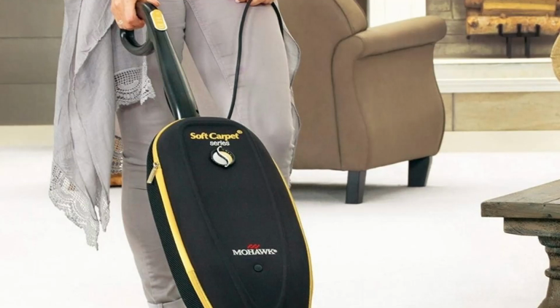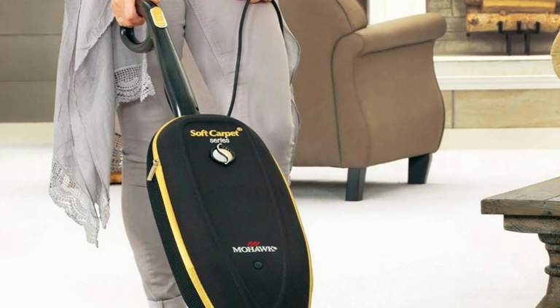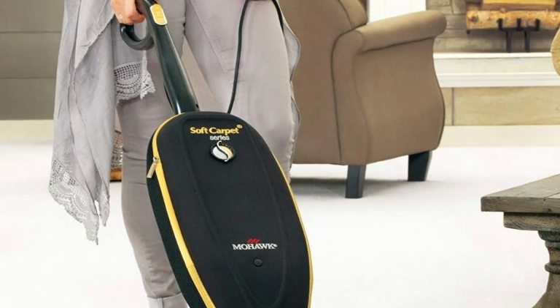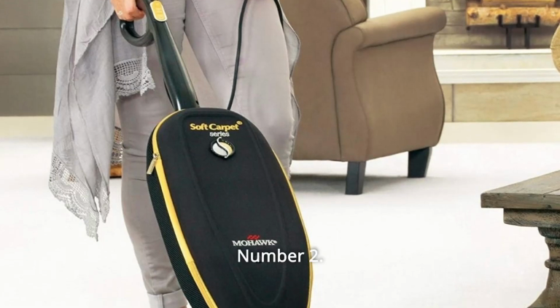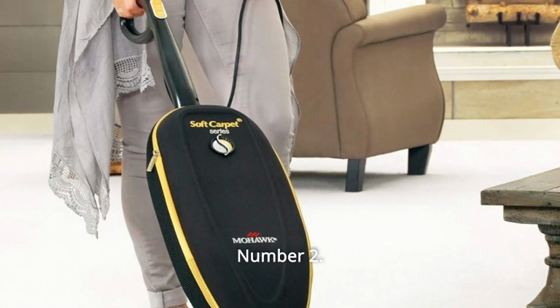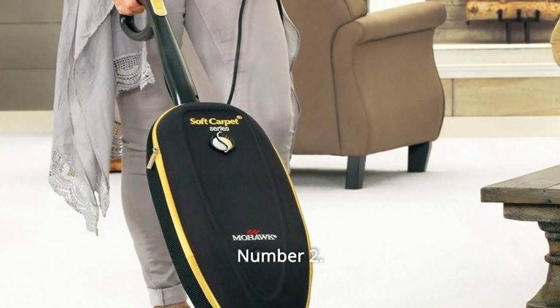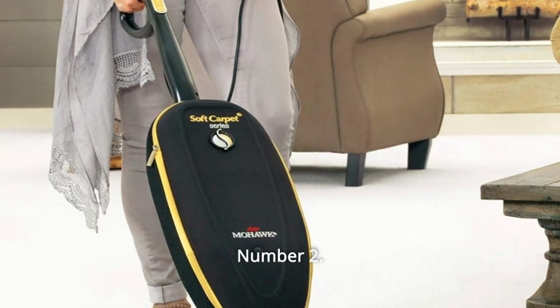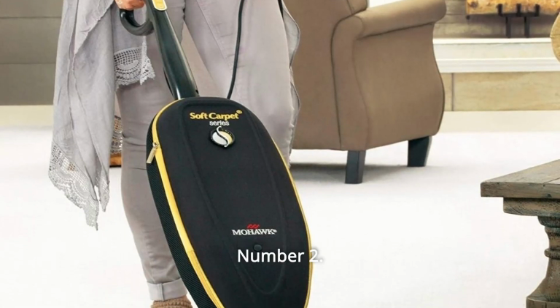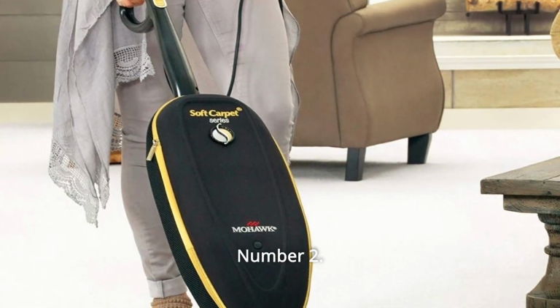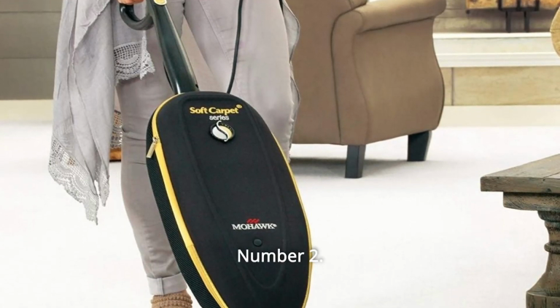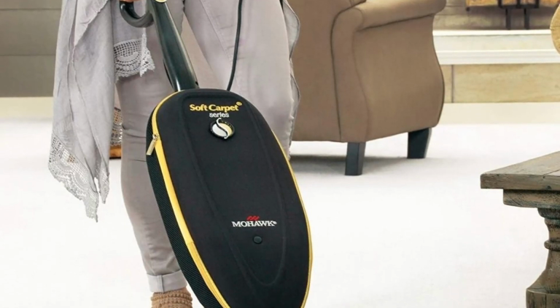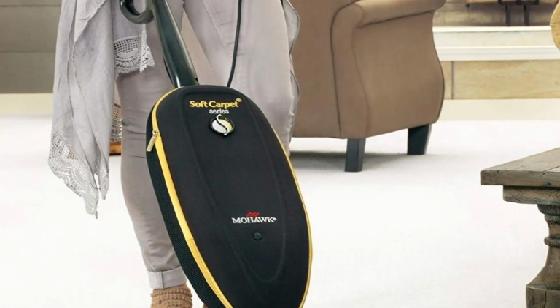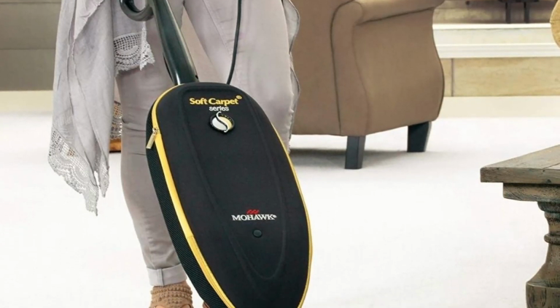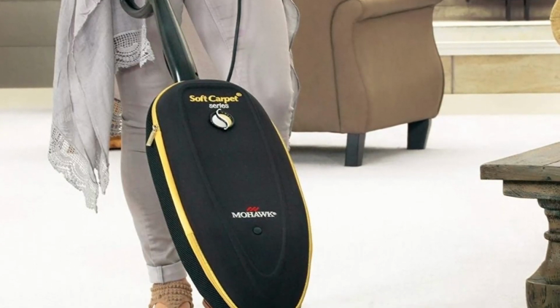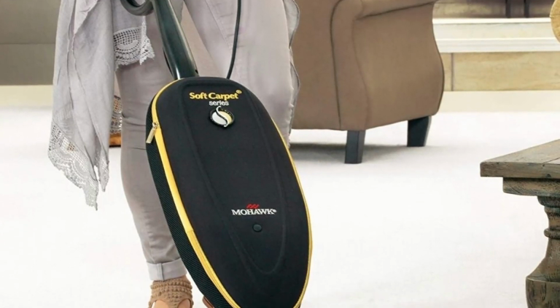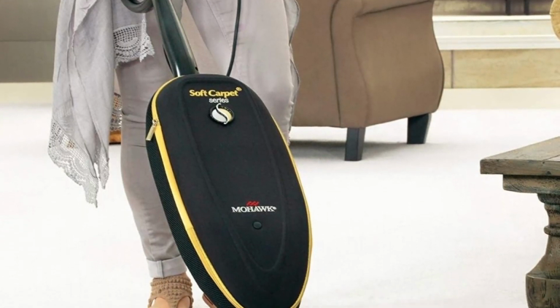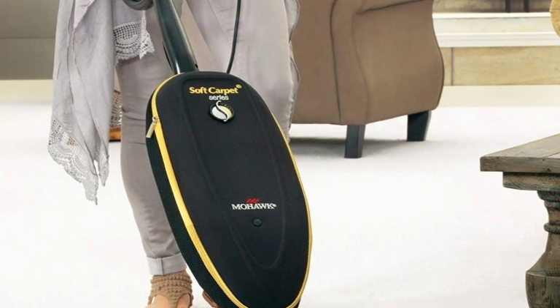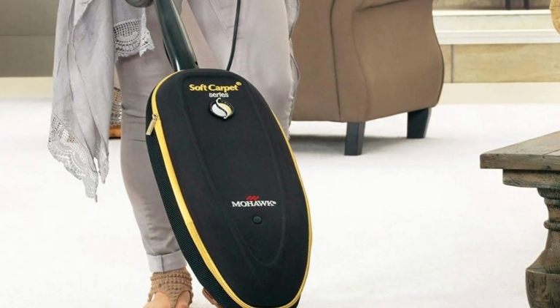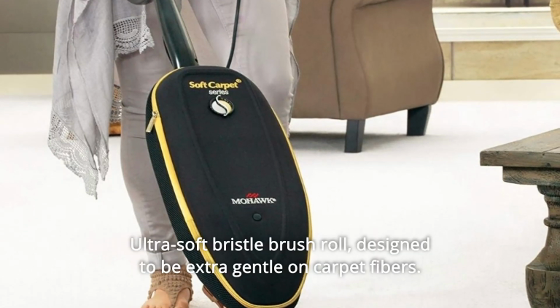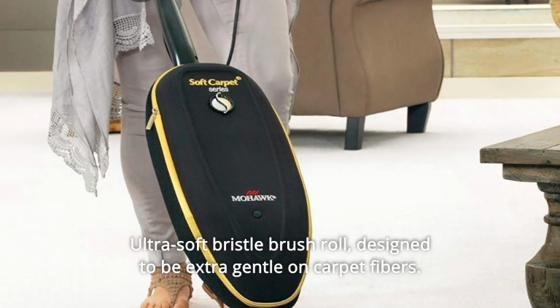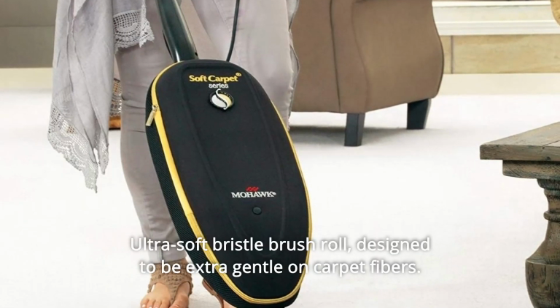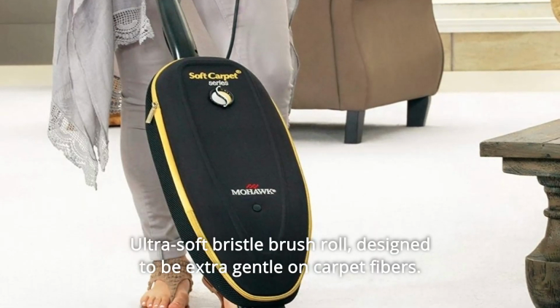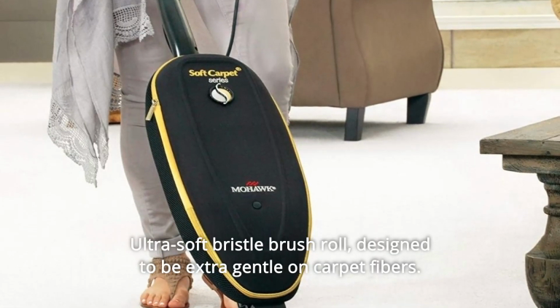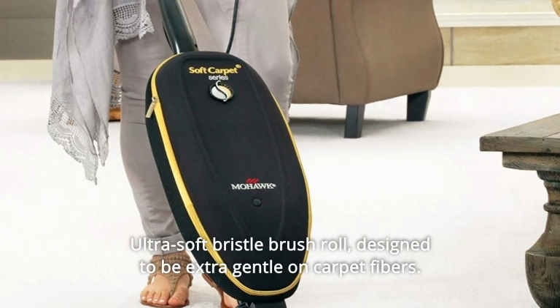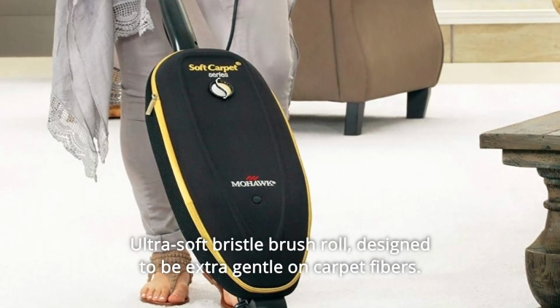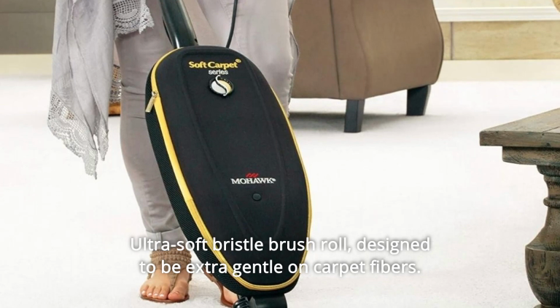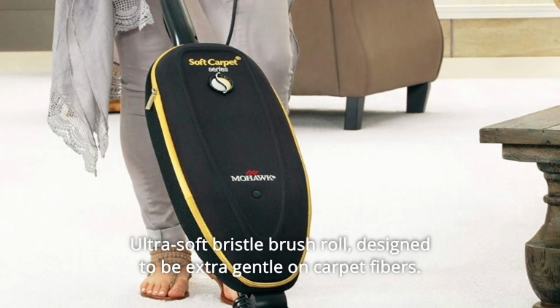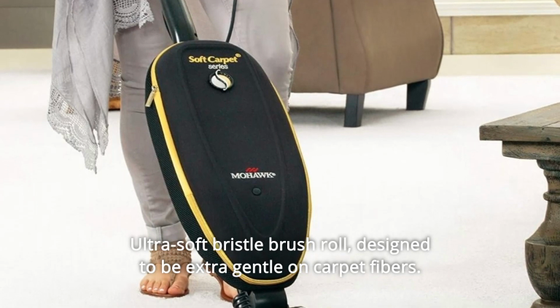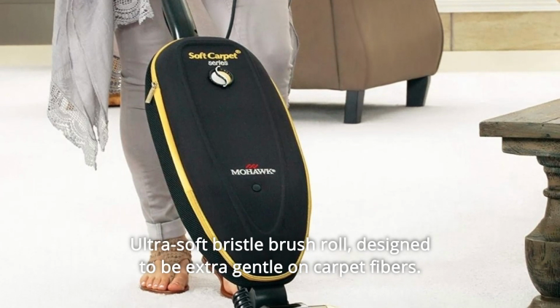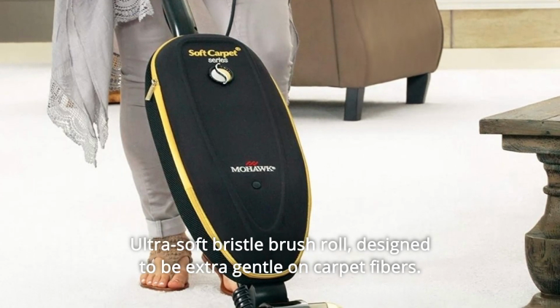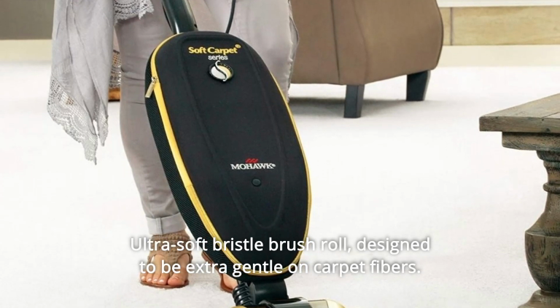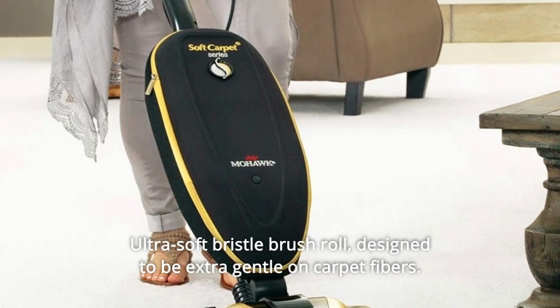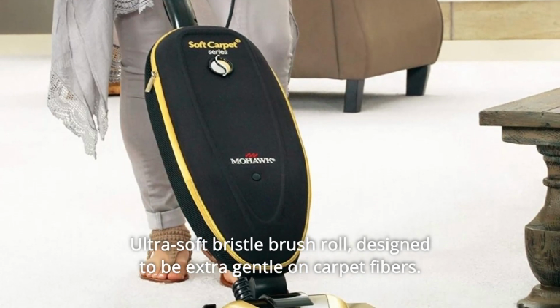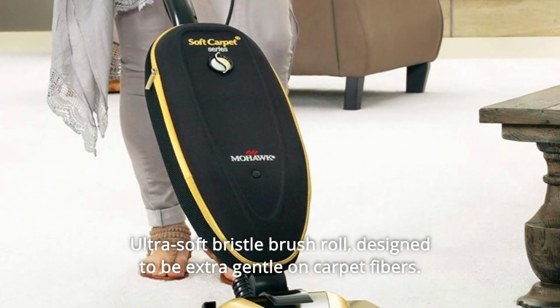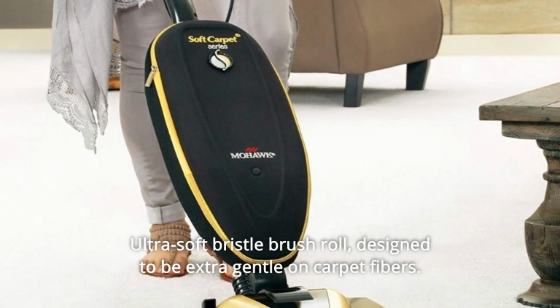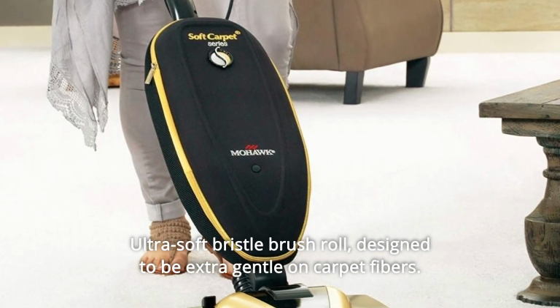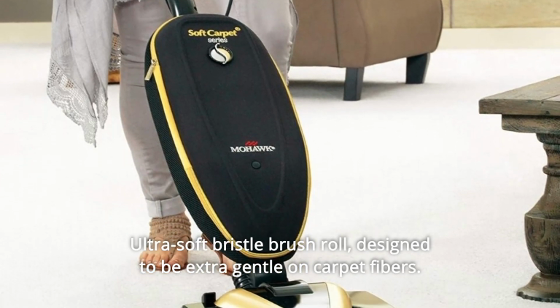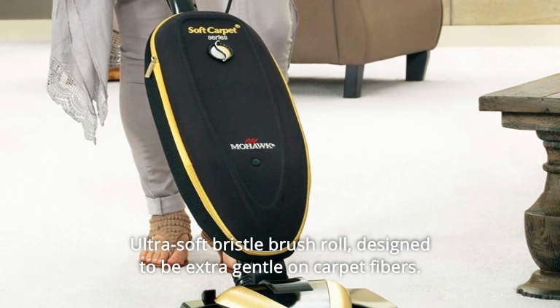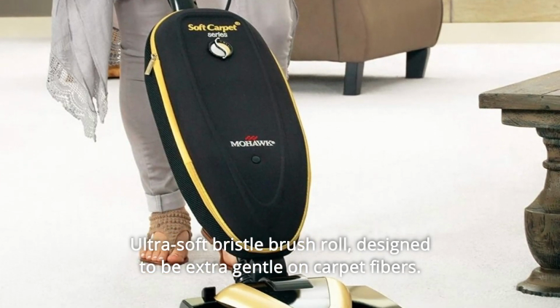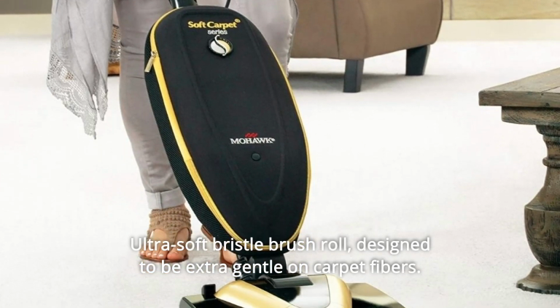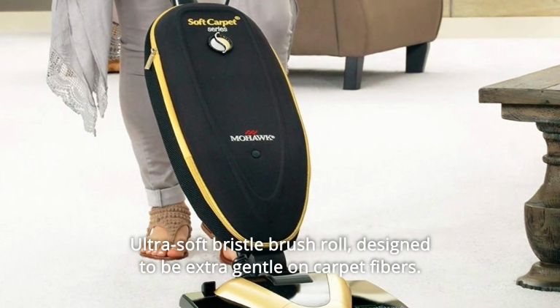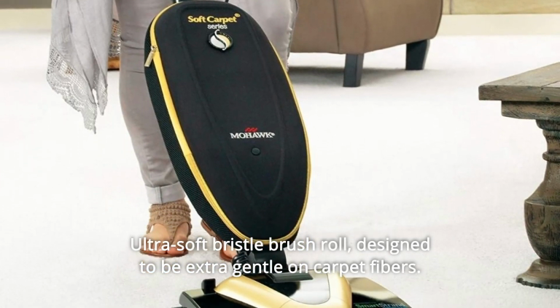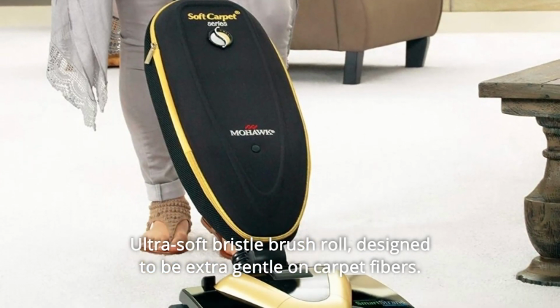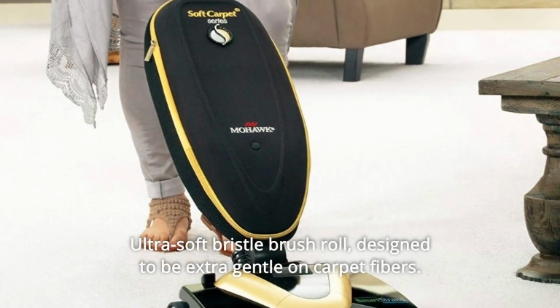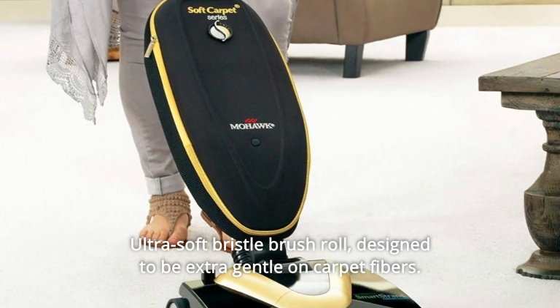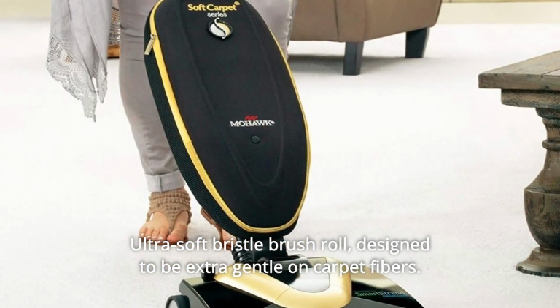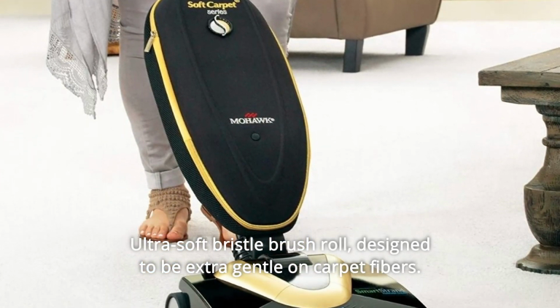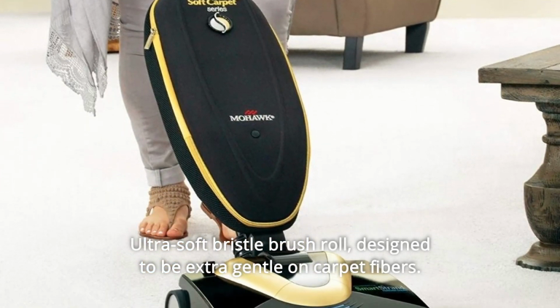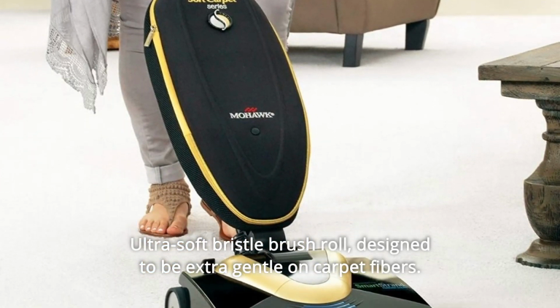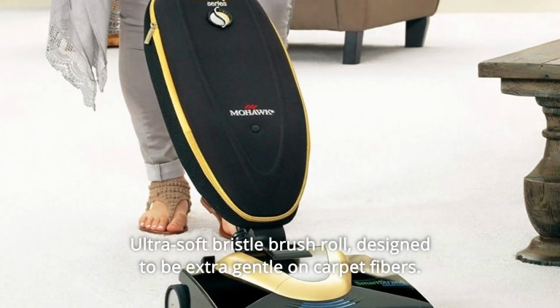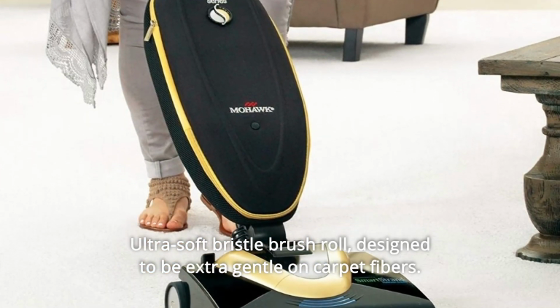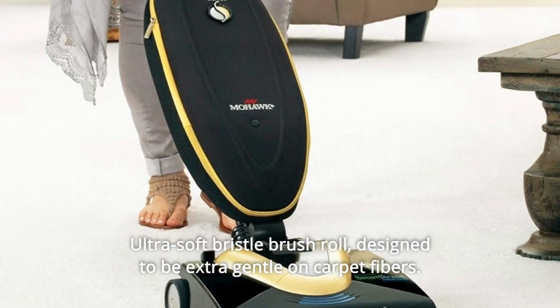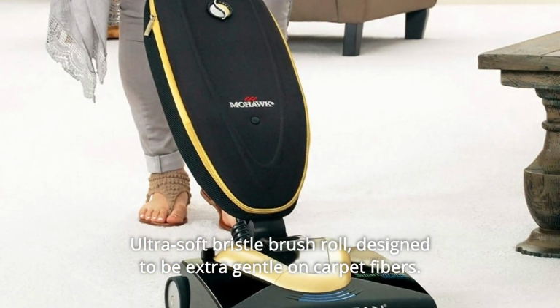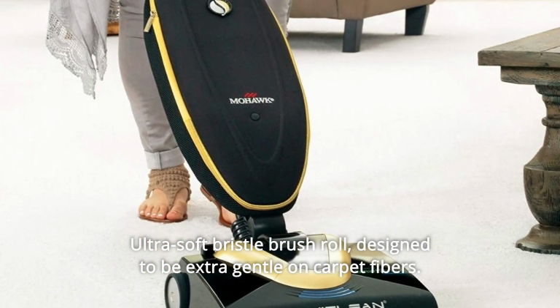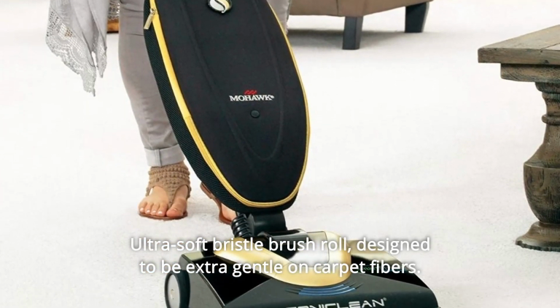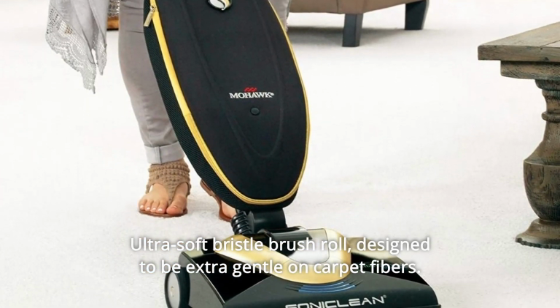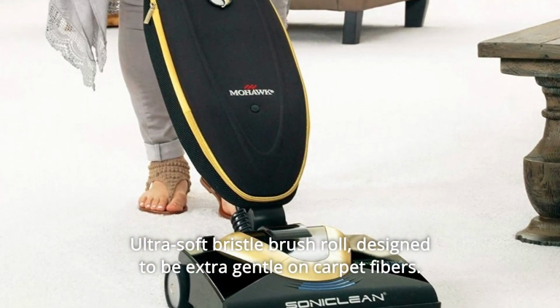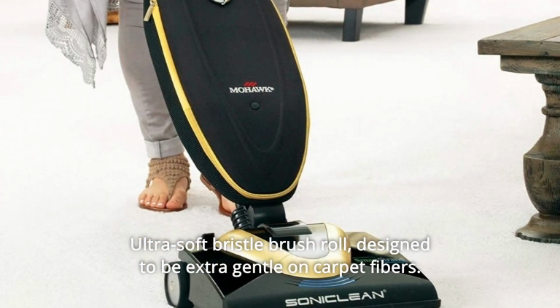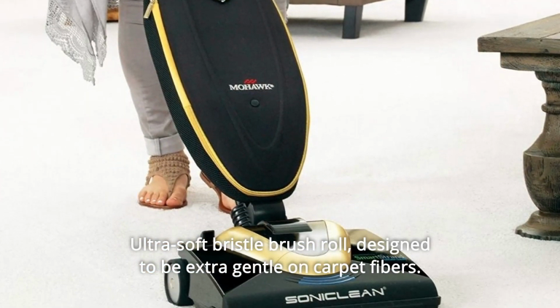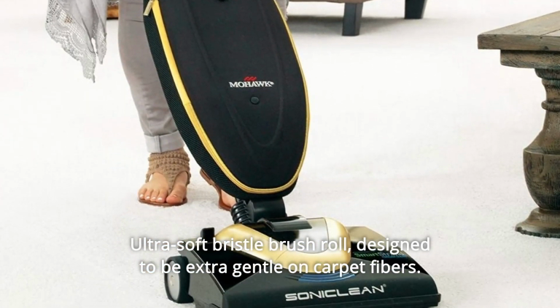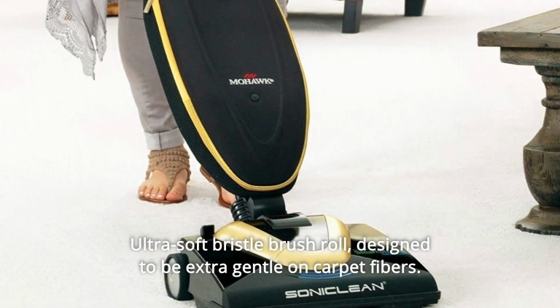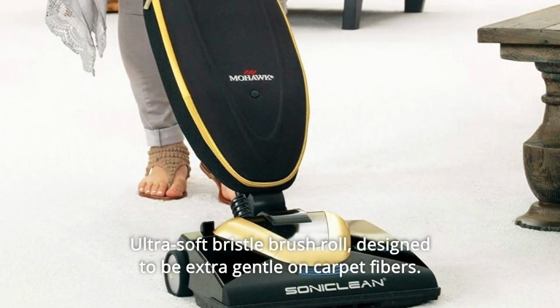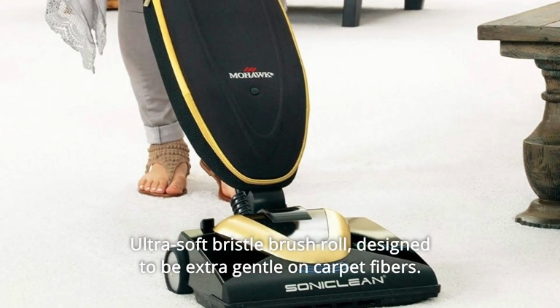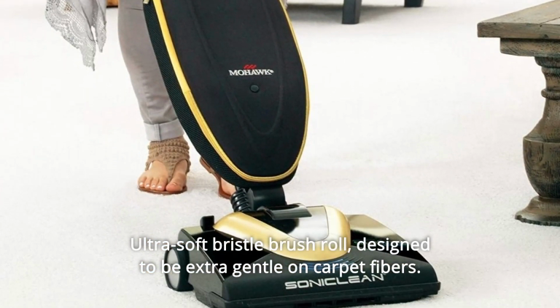Number 2: Ultra Soft Bristle Brush Roll. Designed to be extra gentle on carpet fibers.